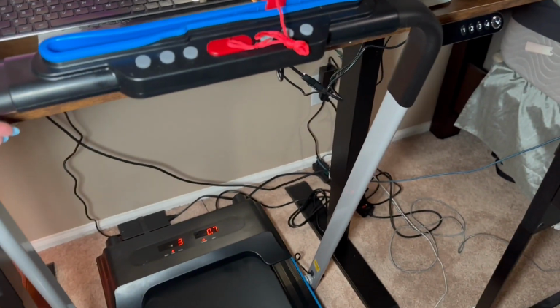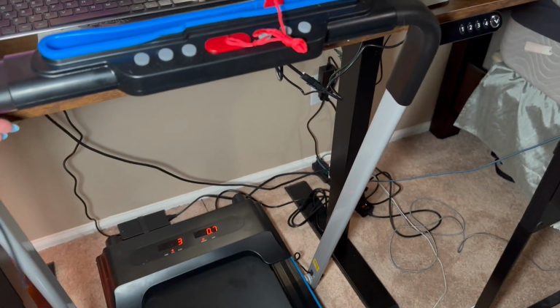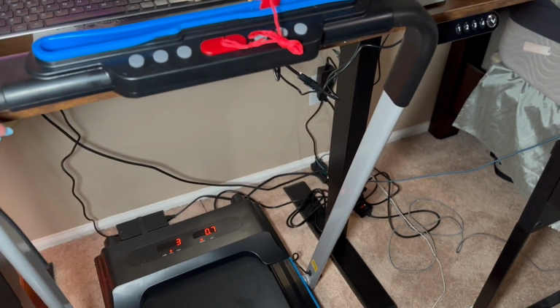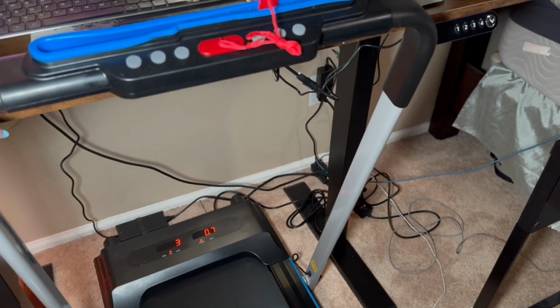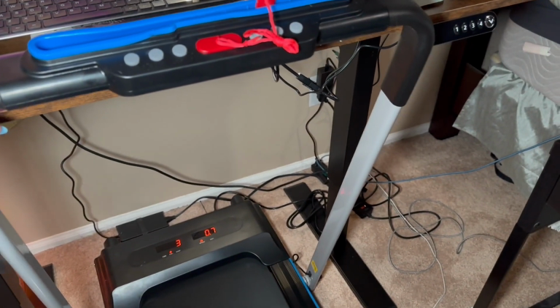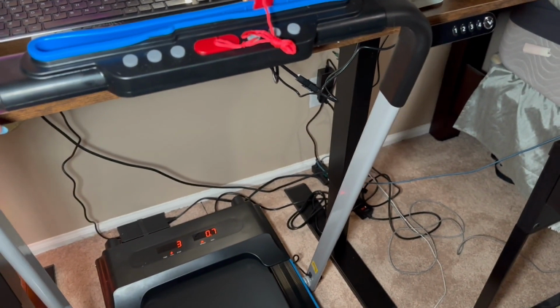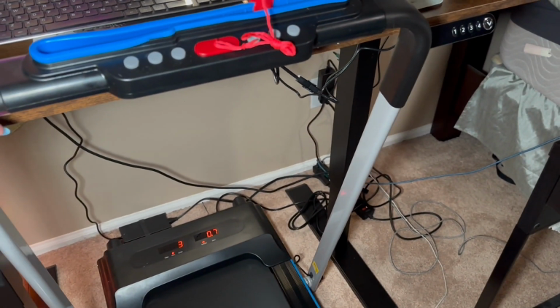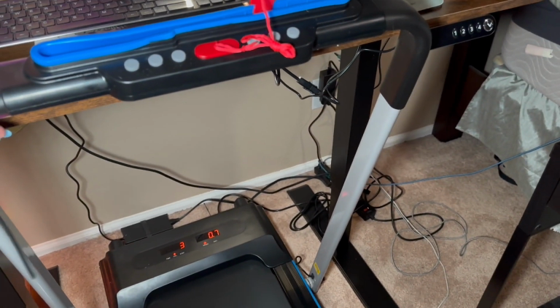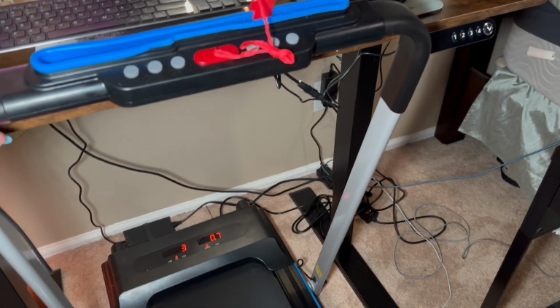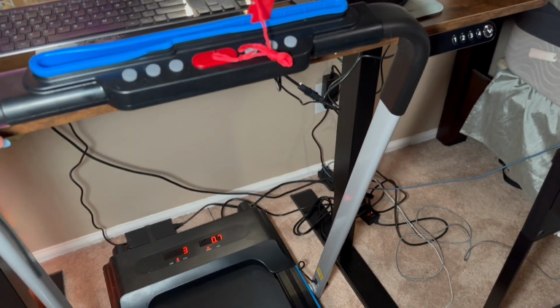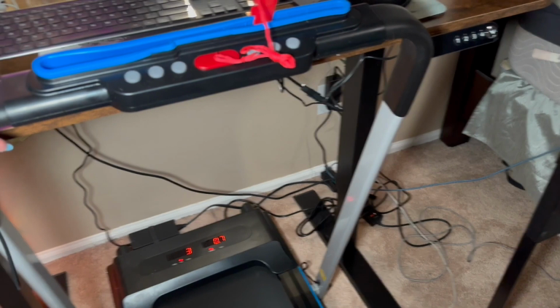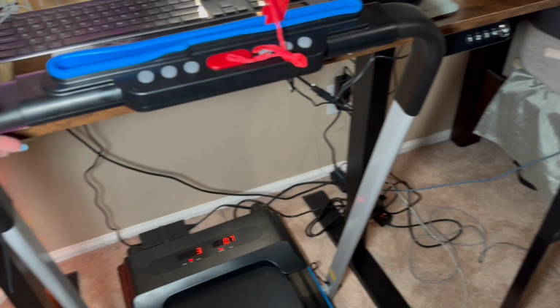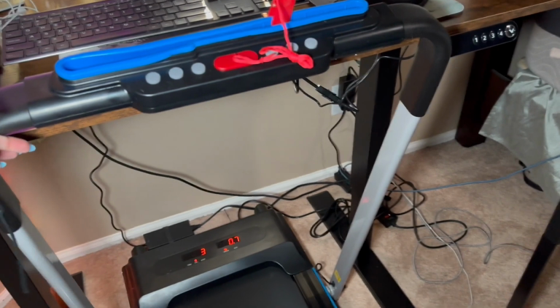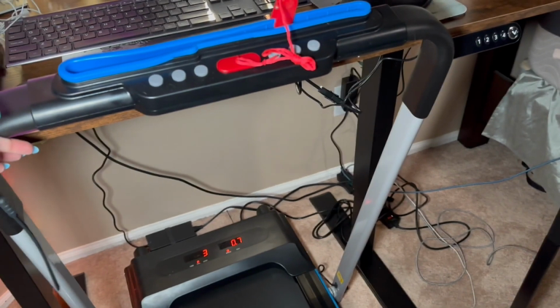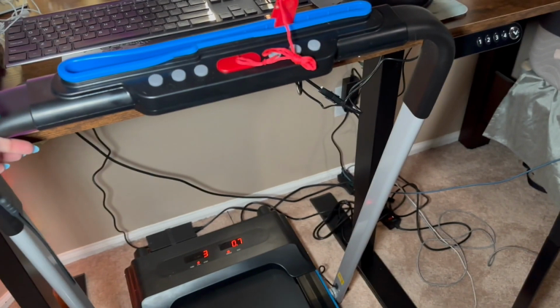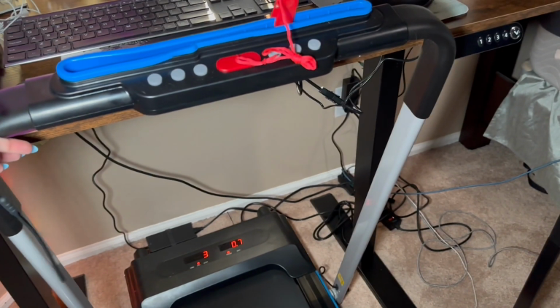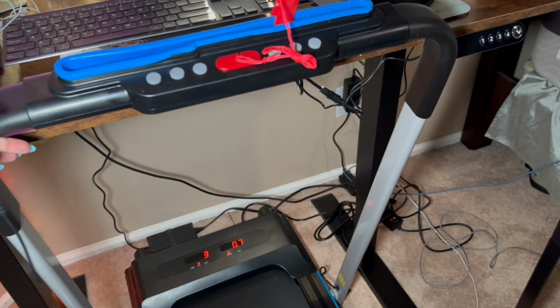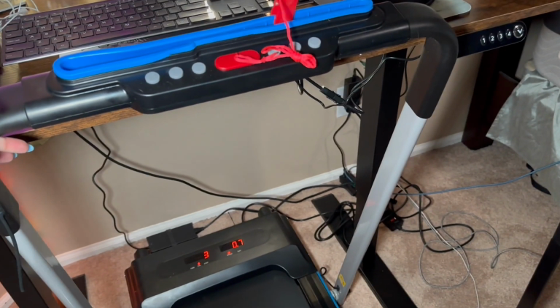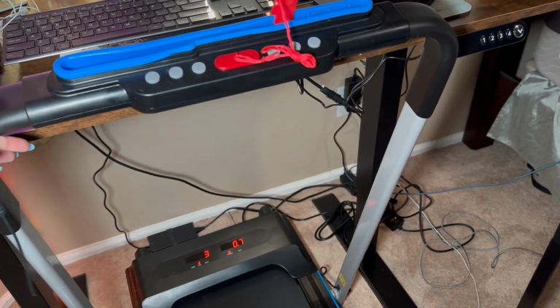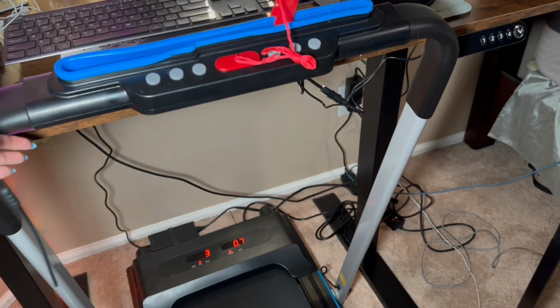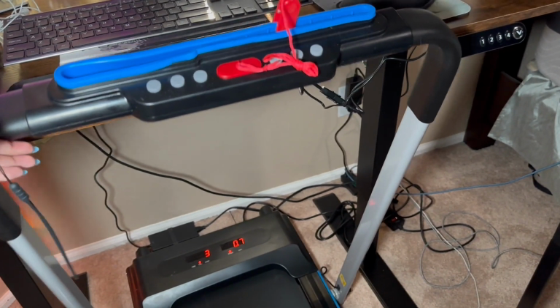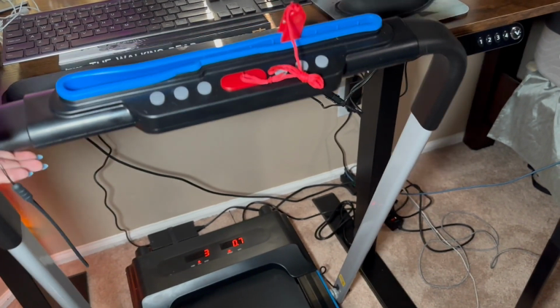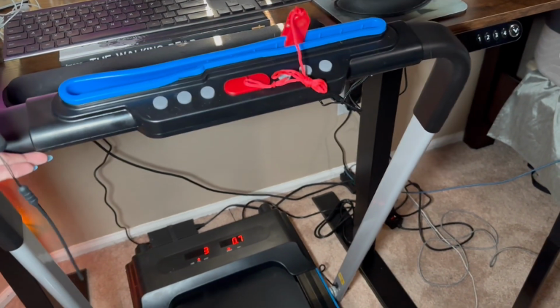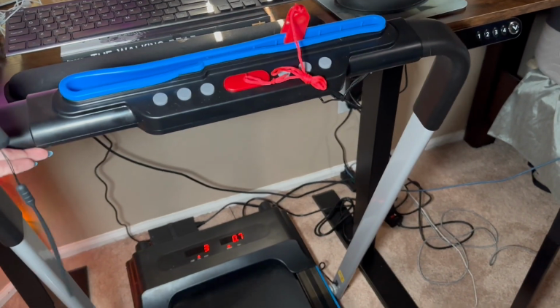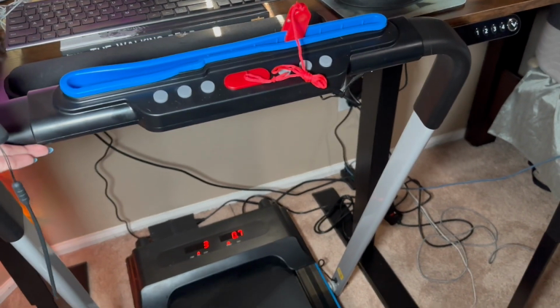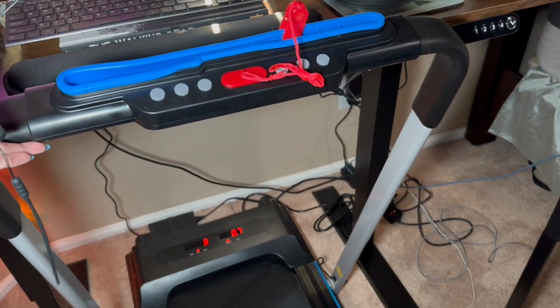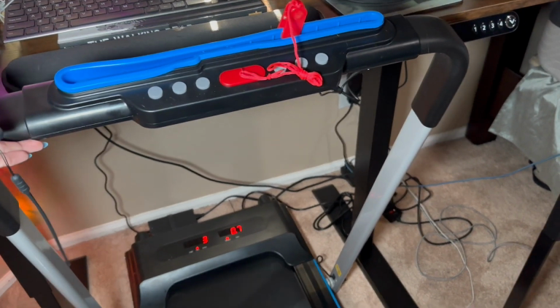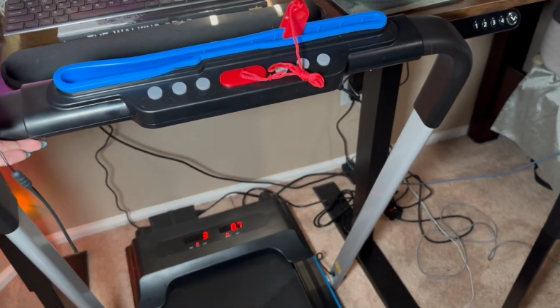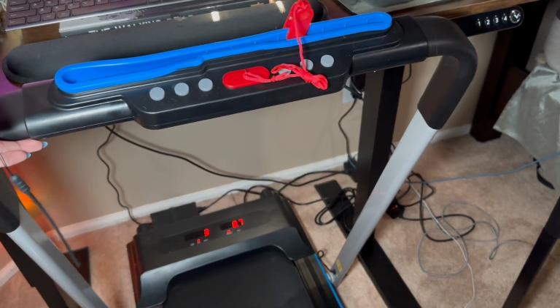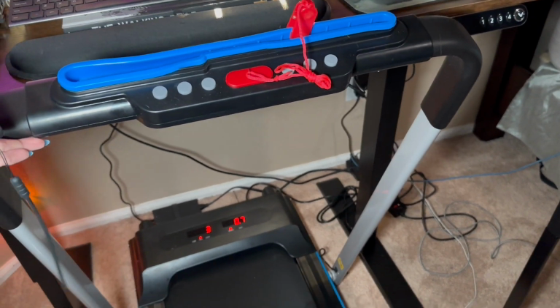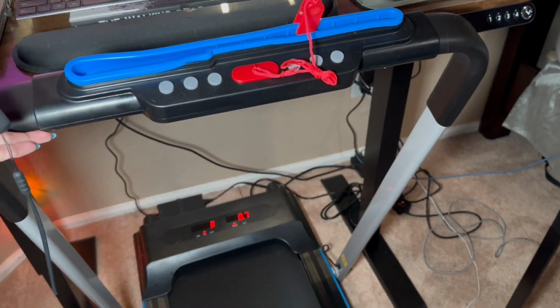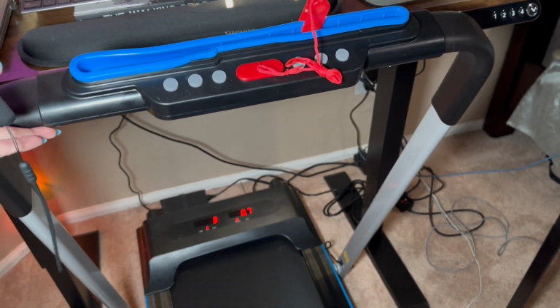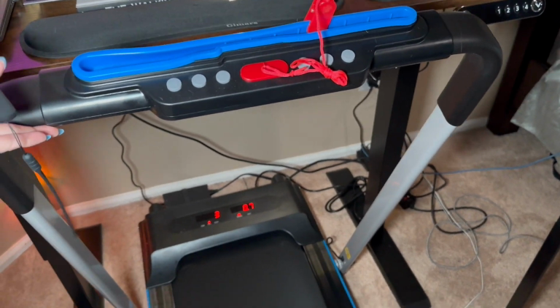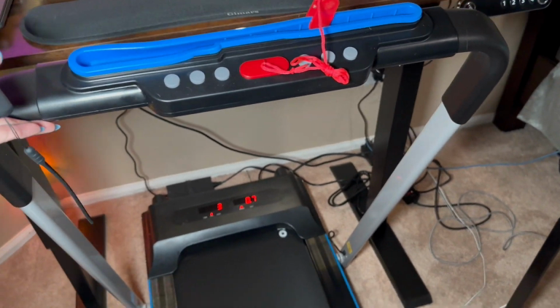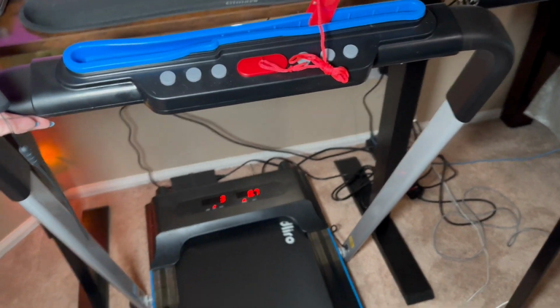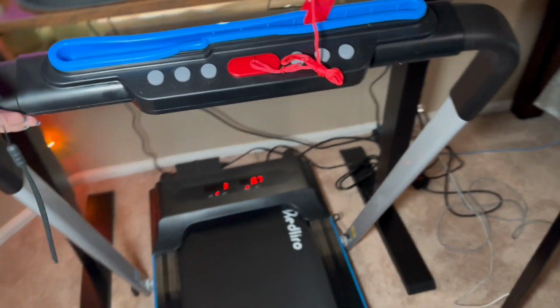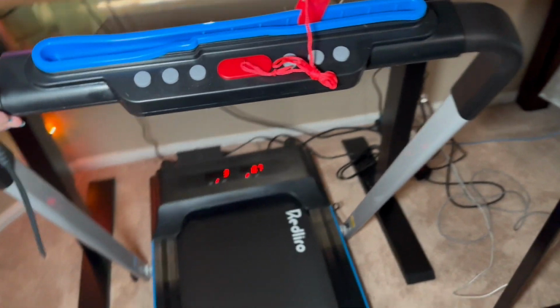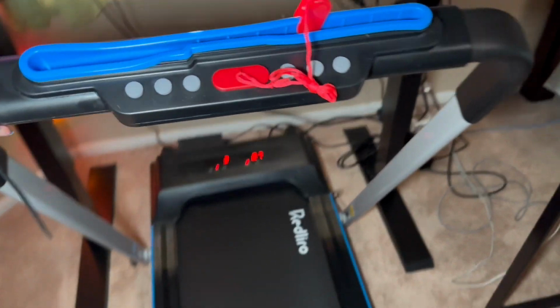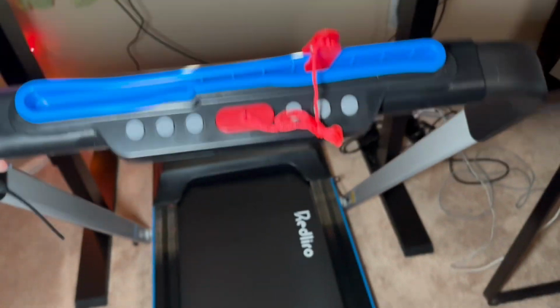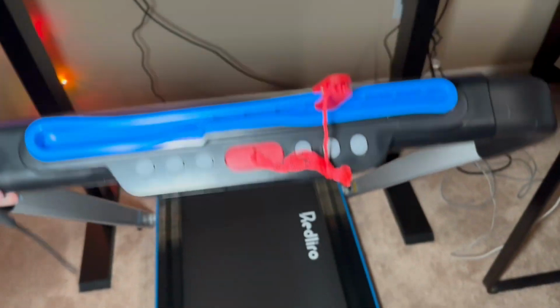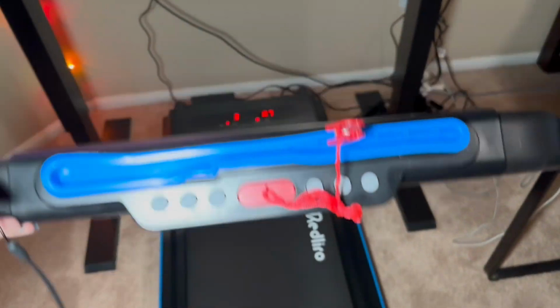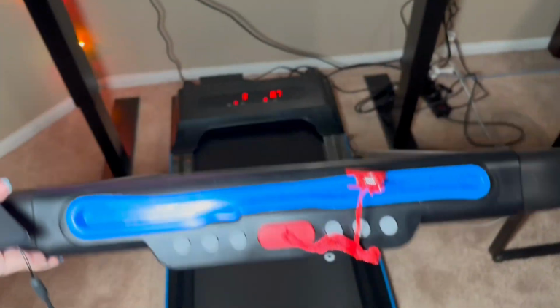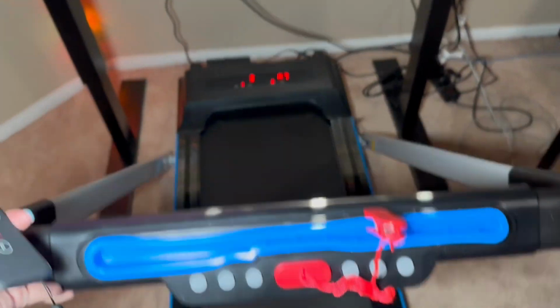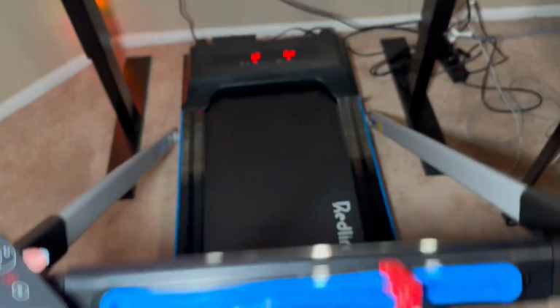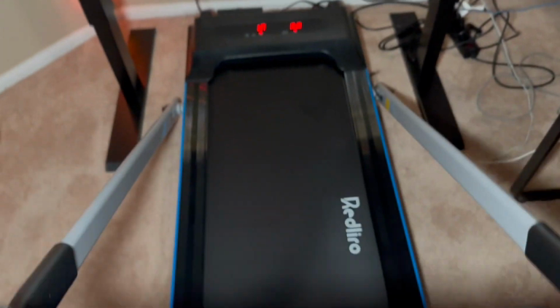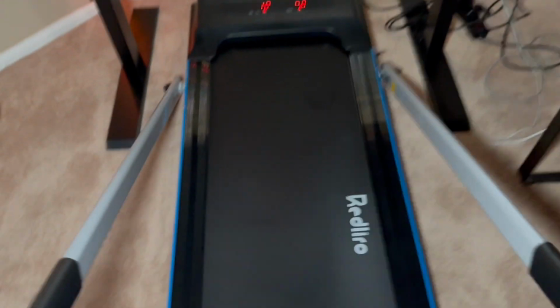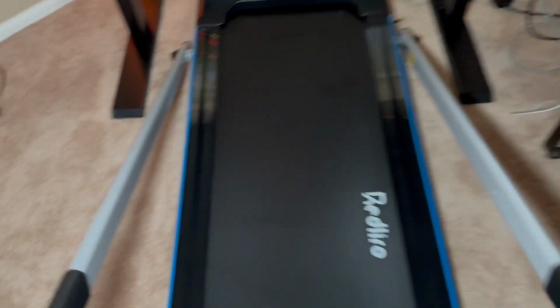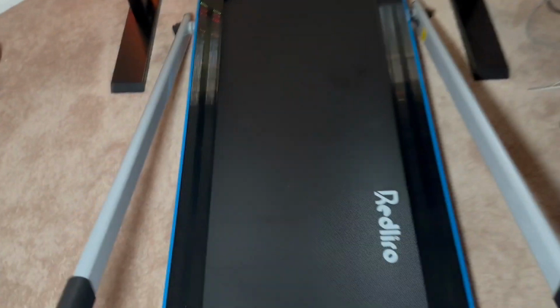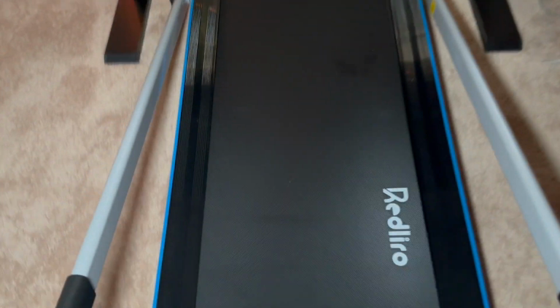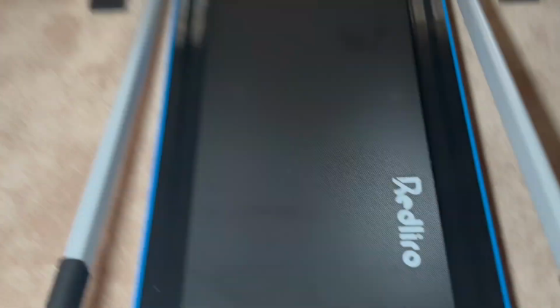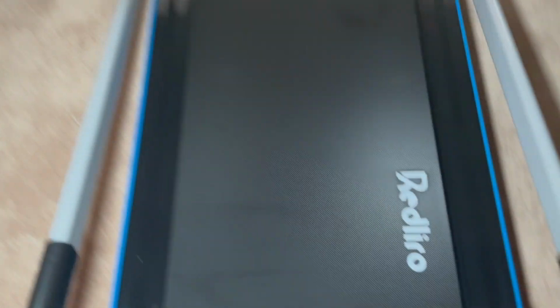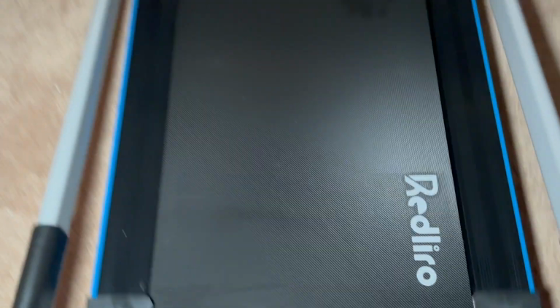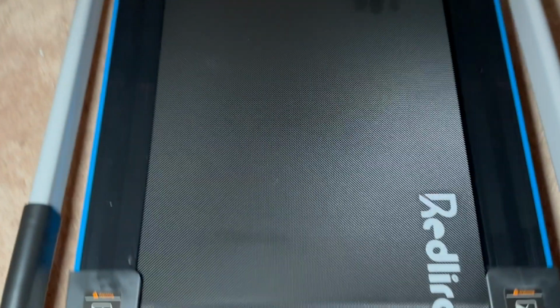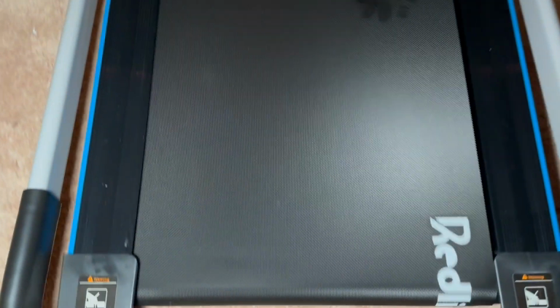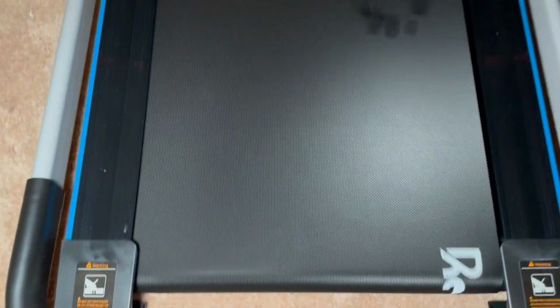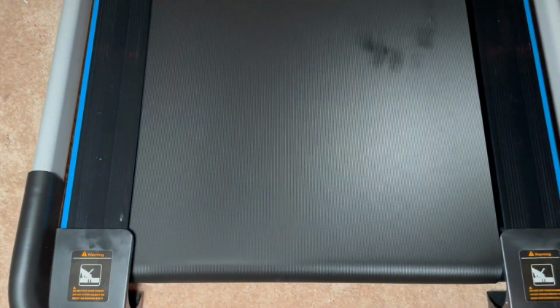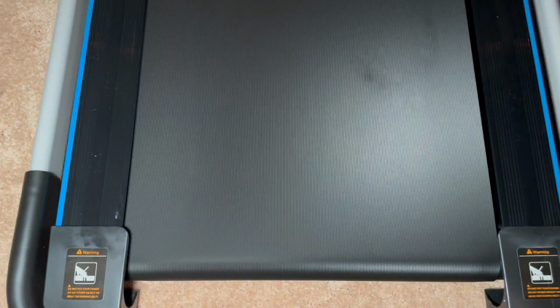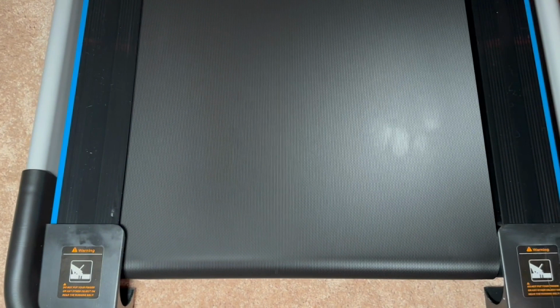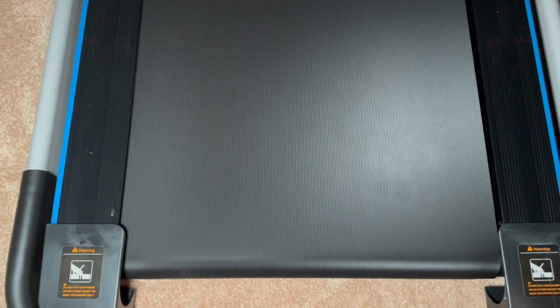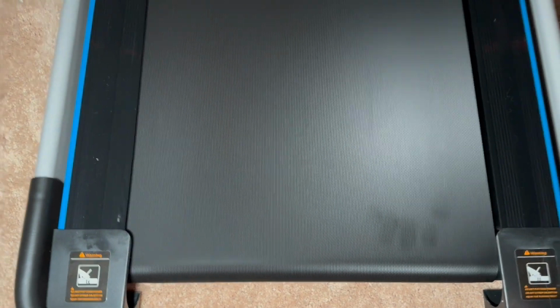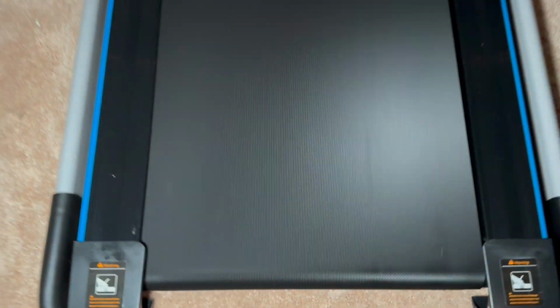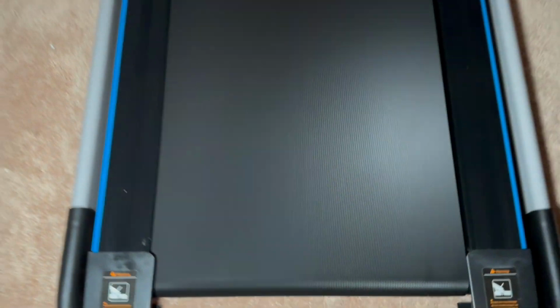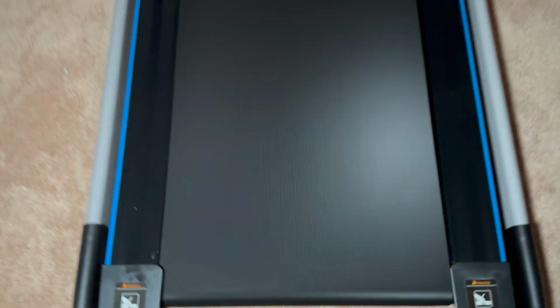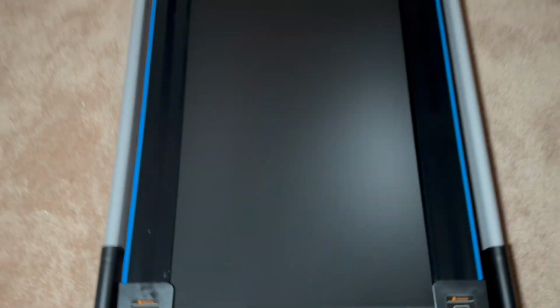This is a handle that you can actually raise up to hold onto if you need to use it. Or if not, you can just pop that down.